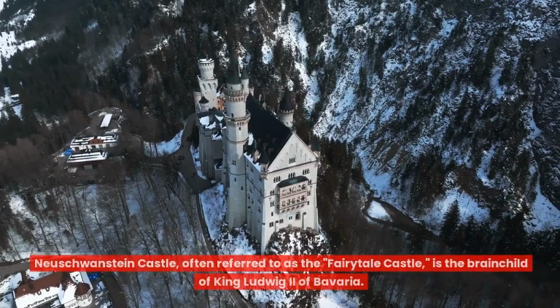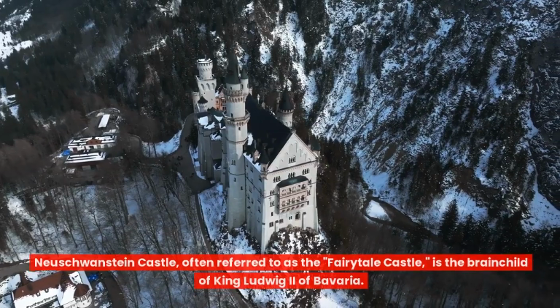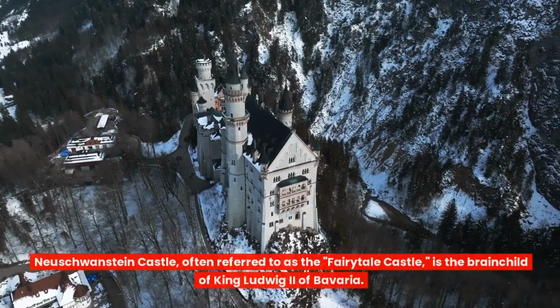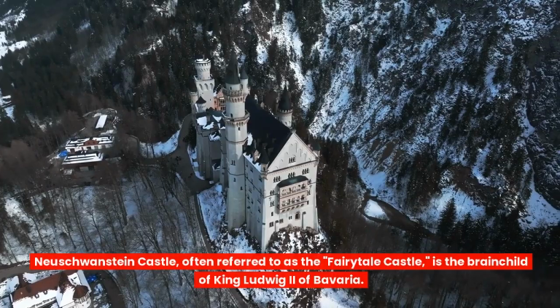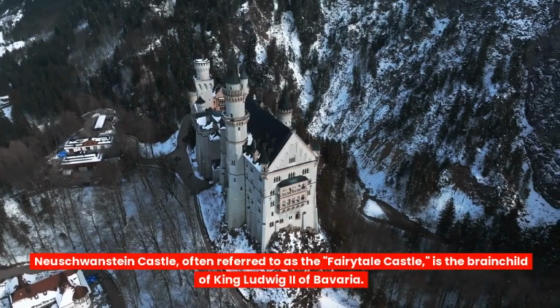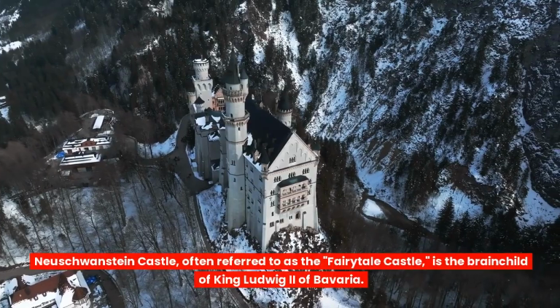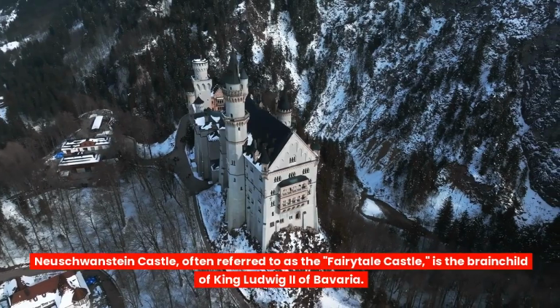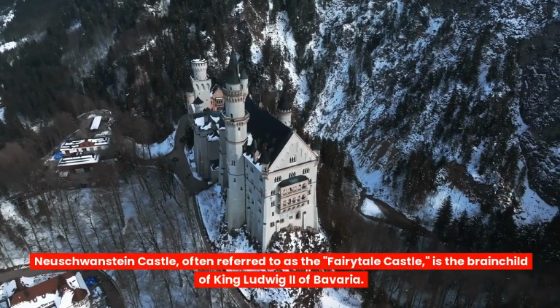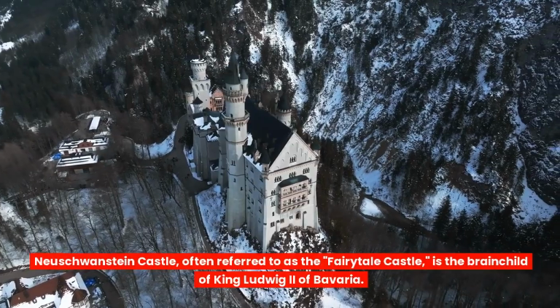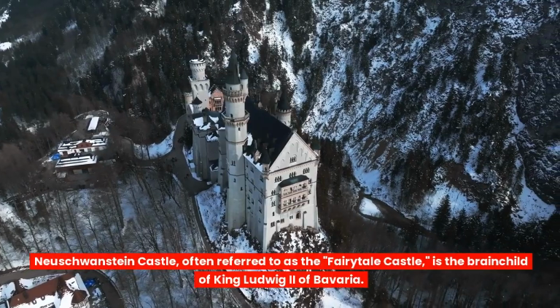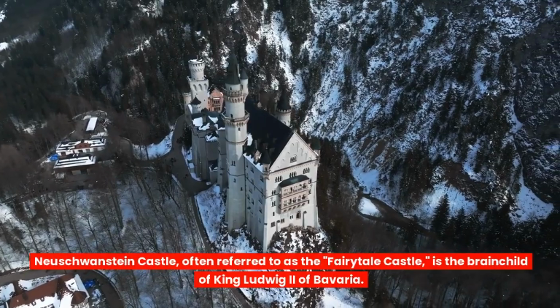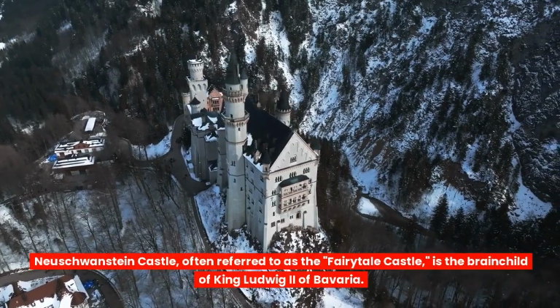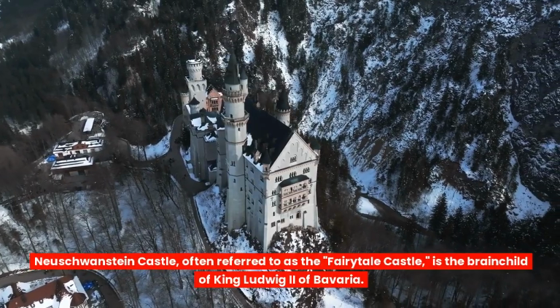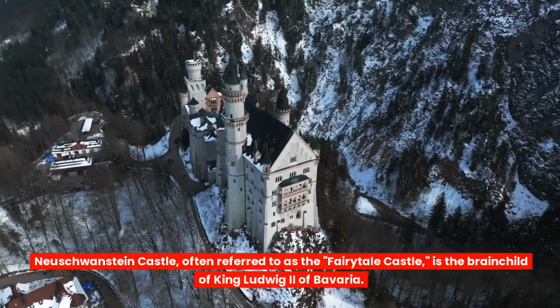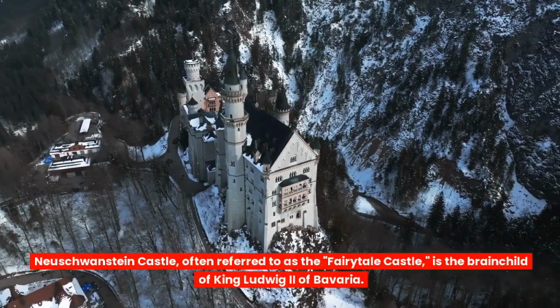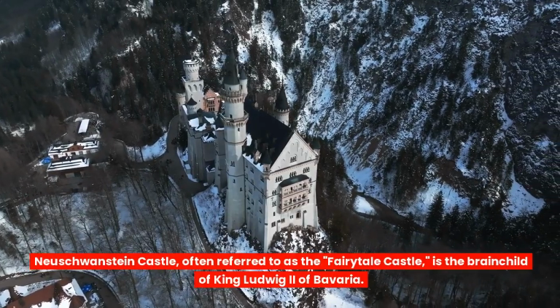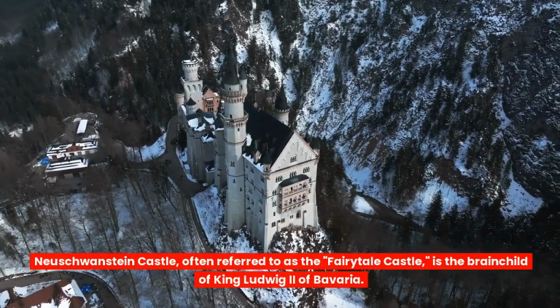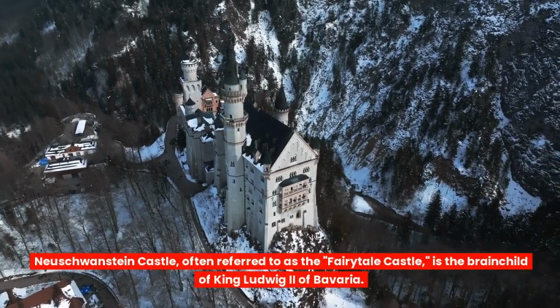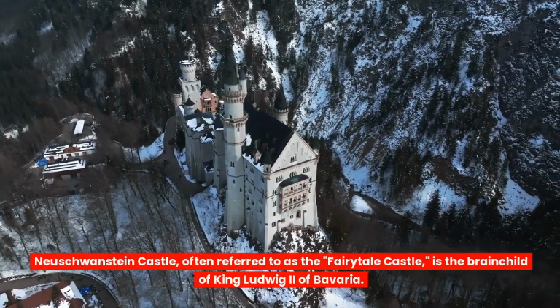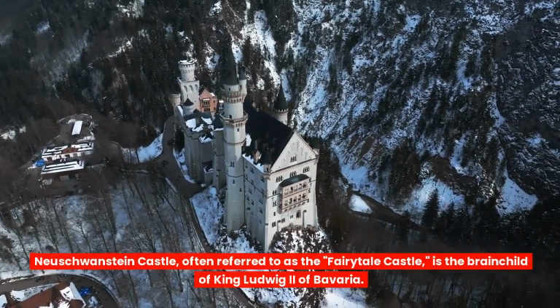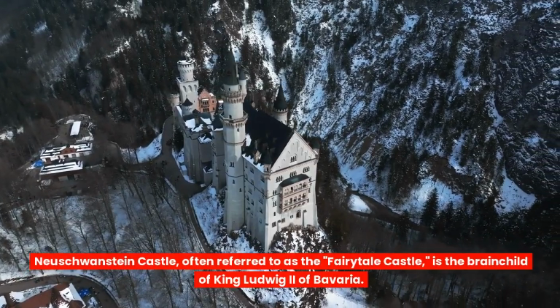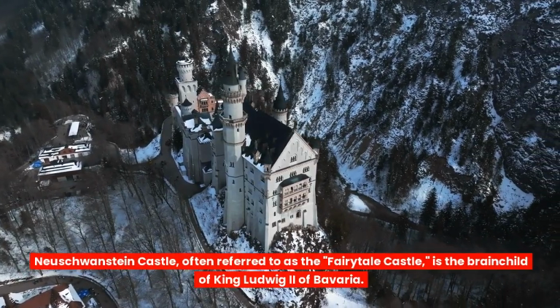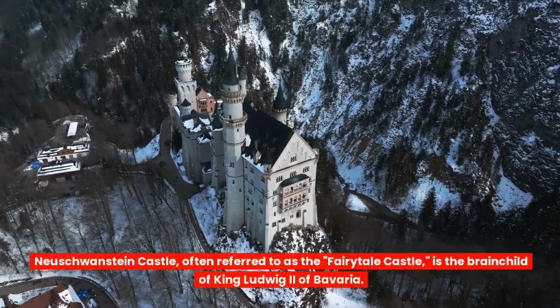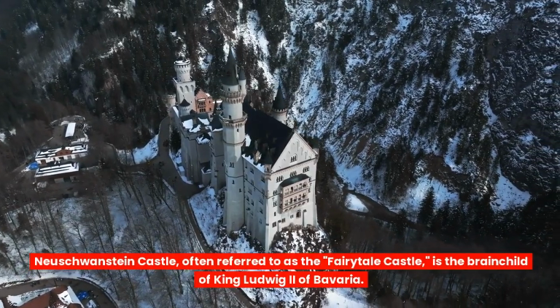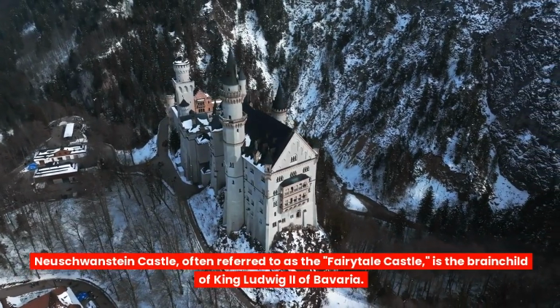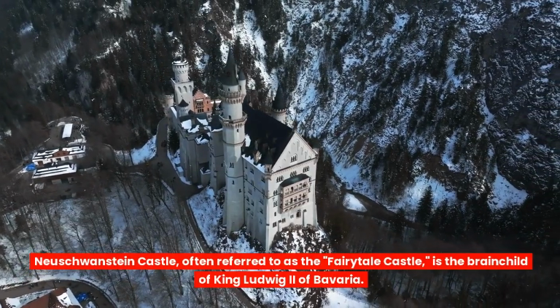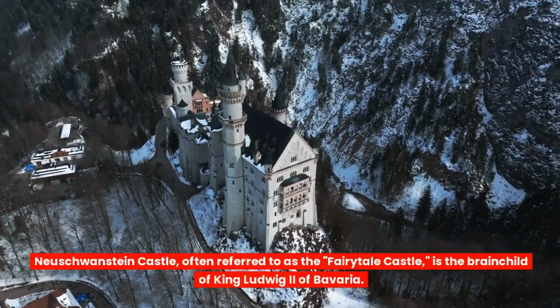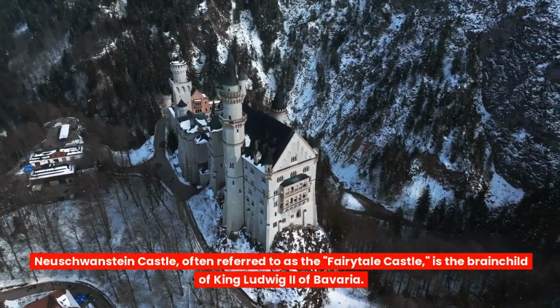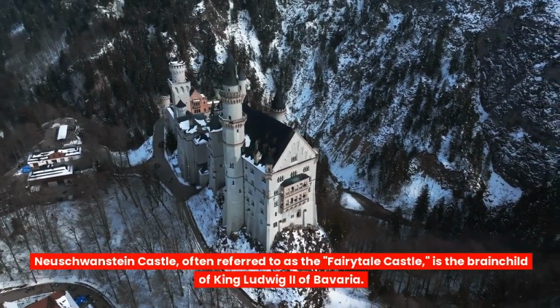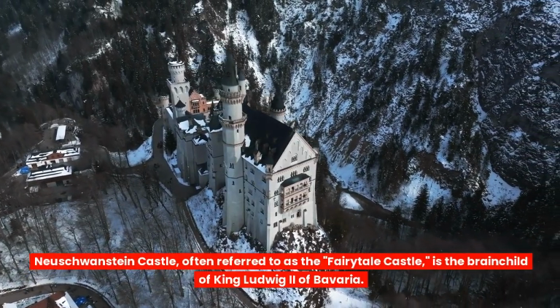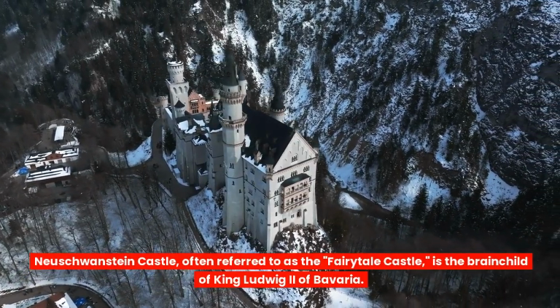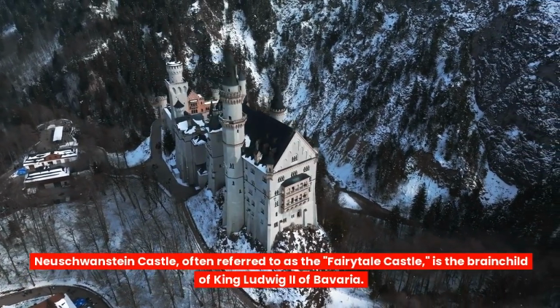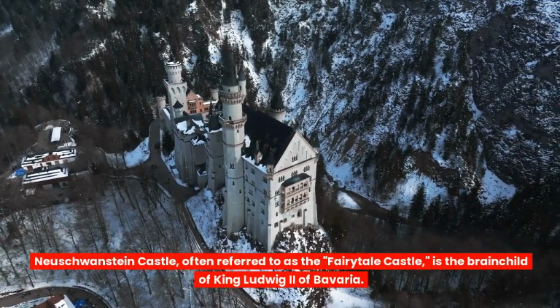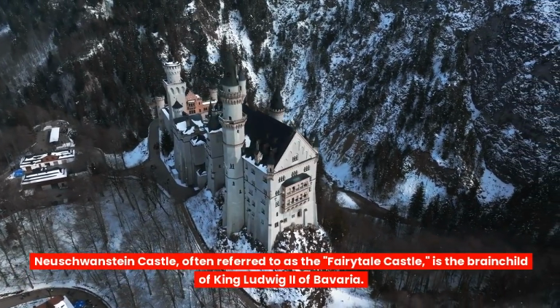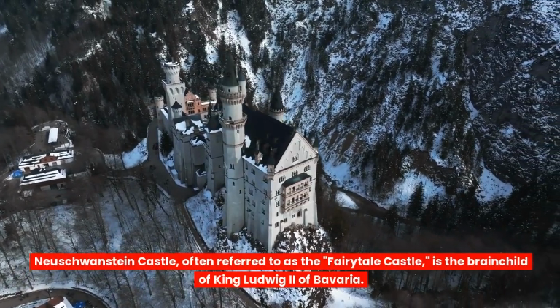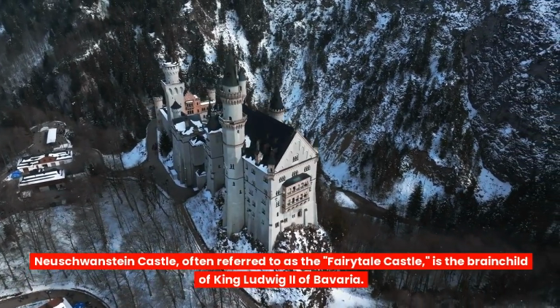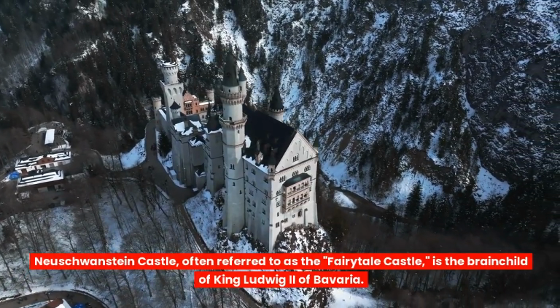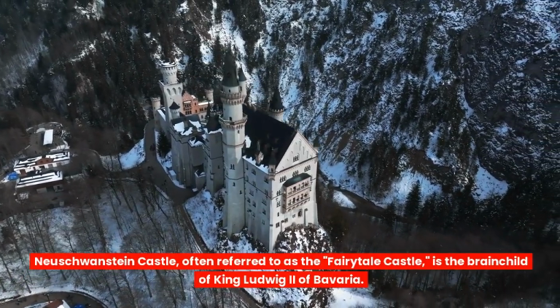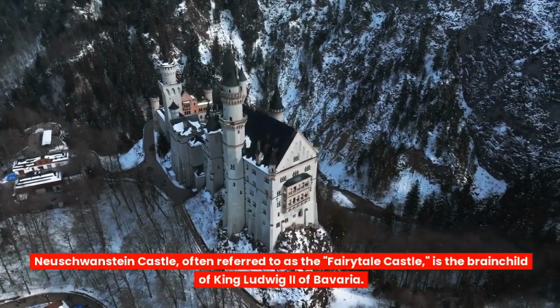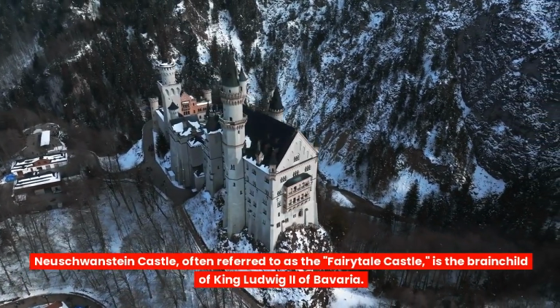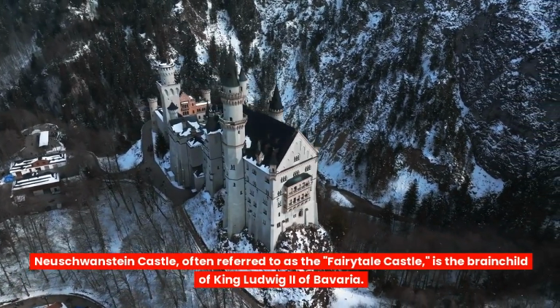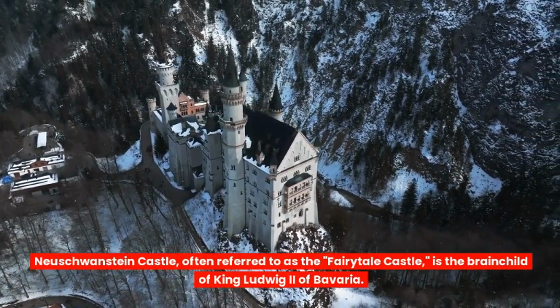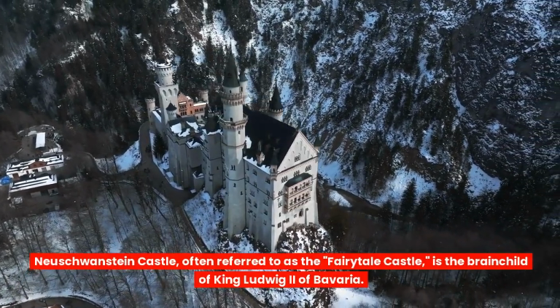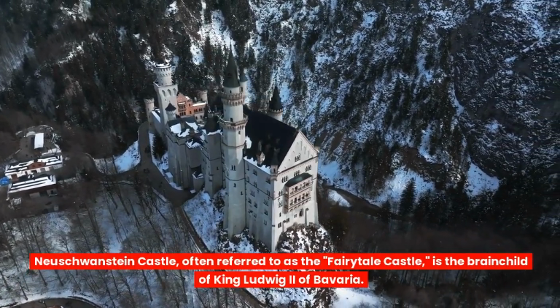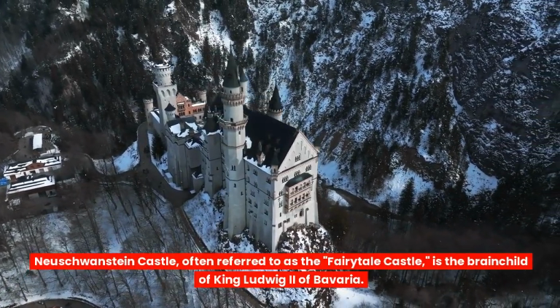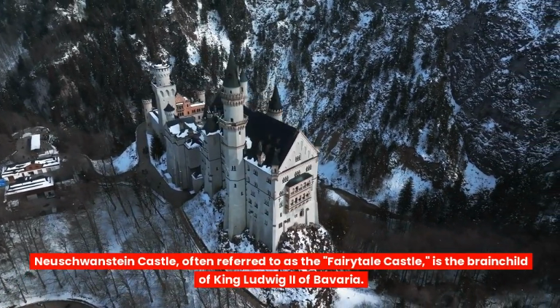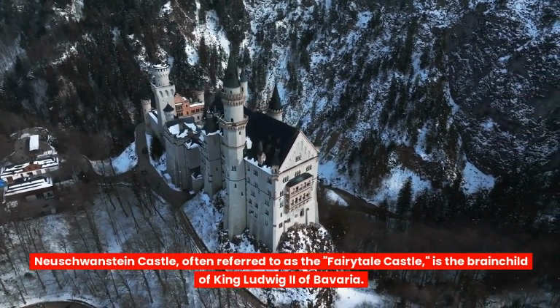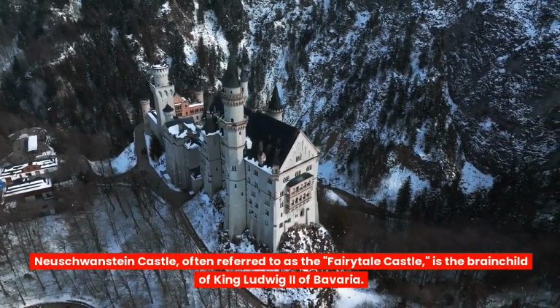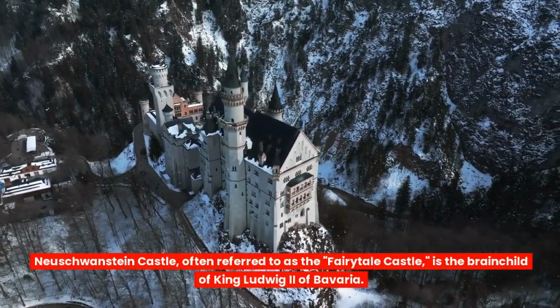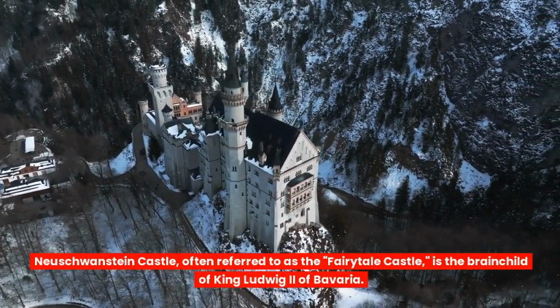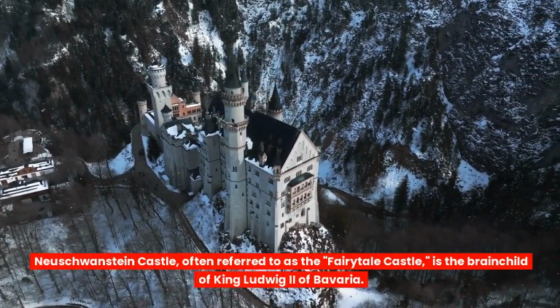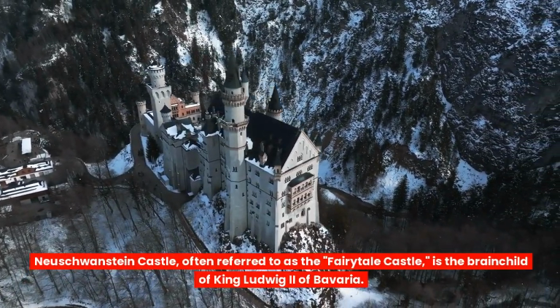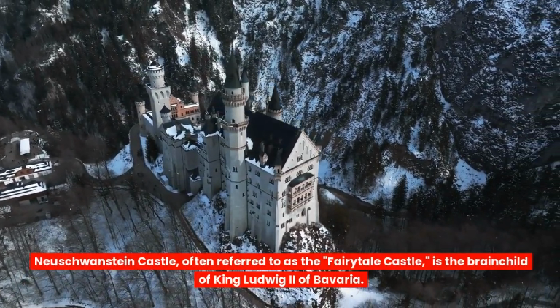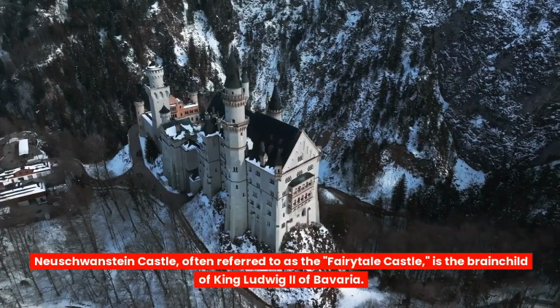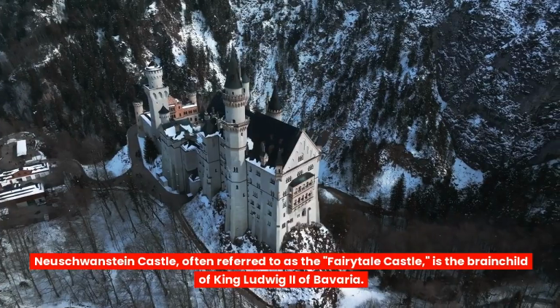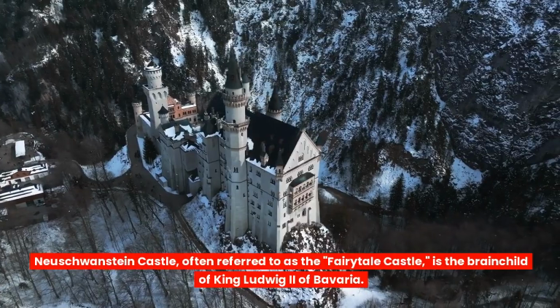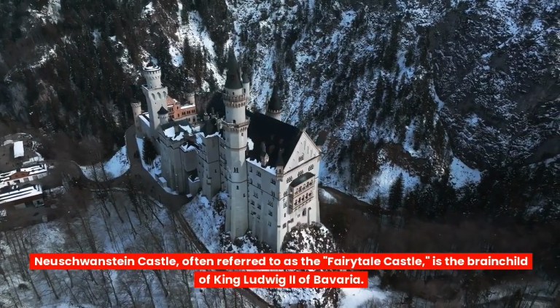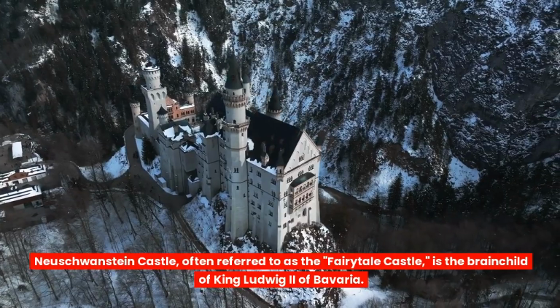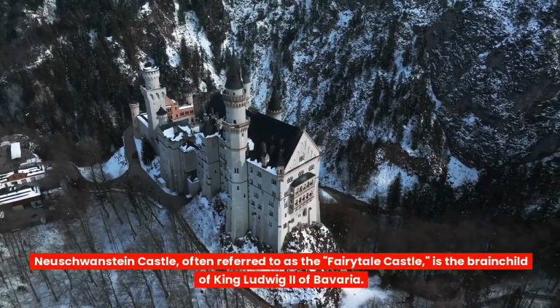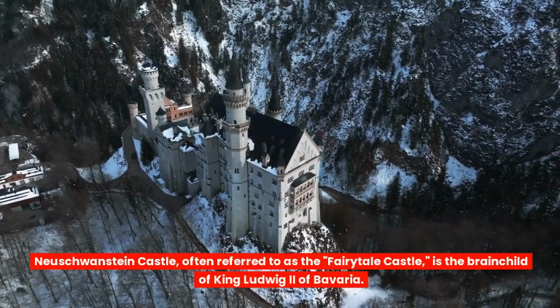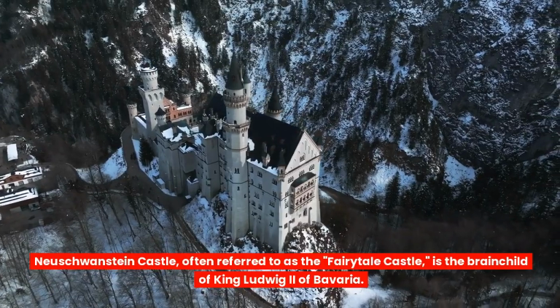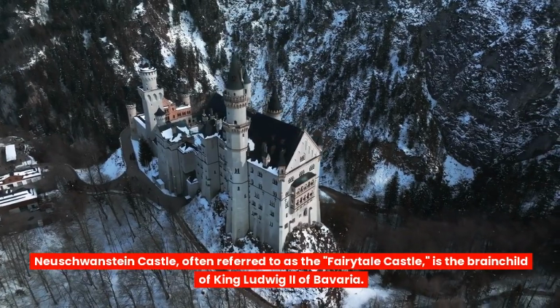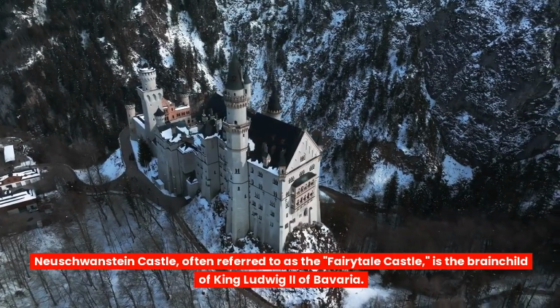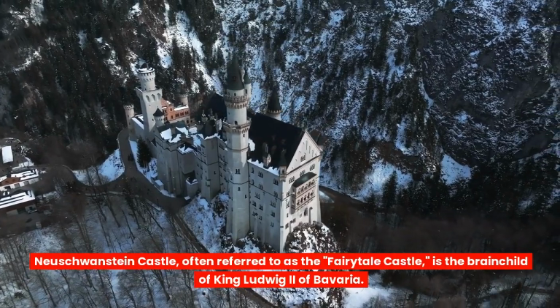Neuschwanstein Castle, often referred to as the Fairytale Castle, is the brainchild of King Ludwig II of Bavaria.